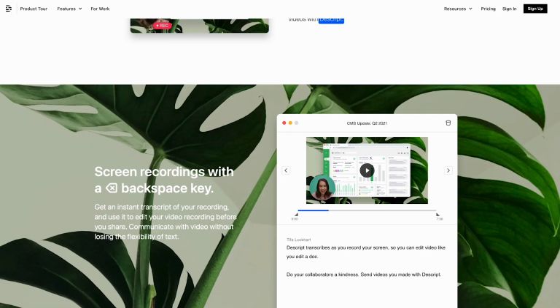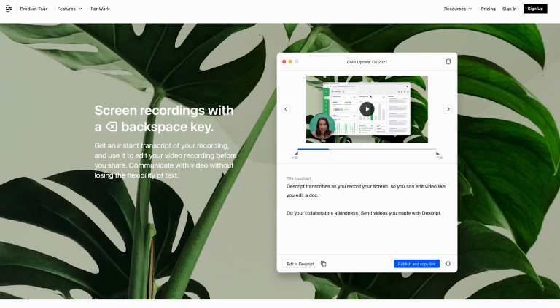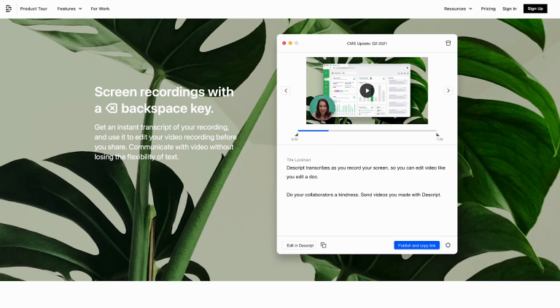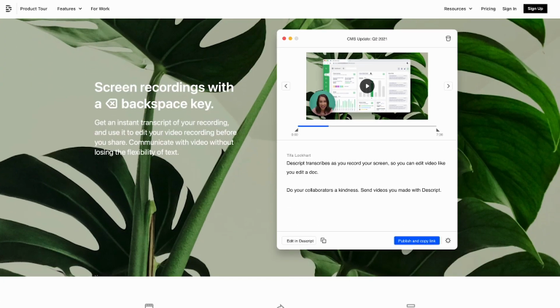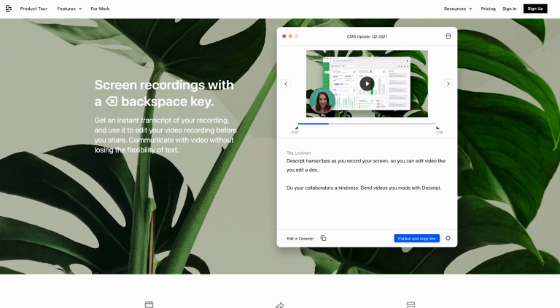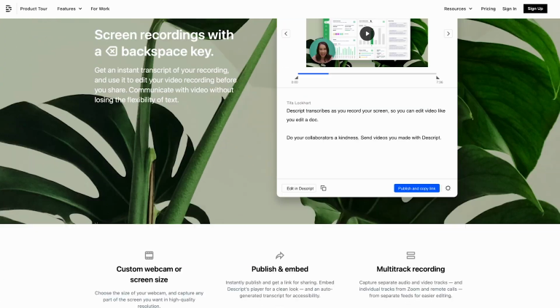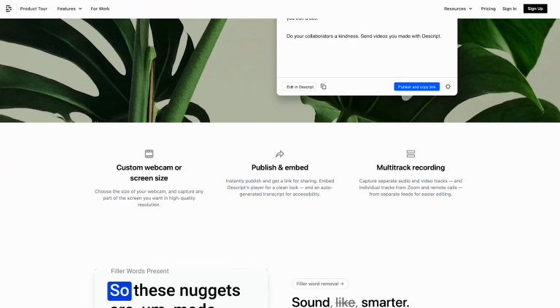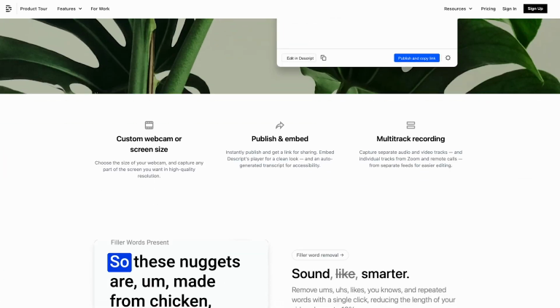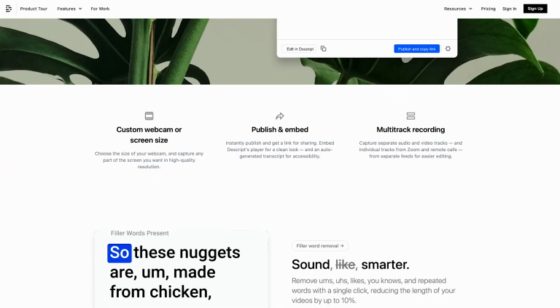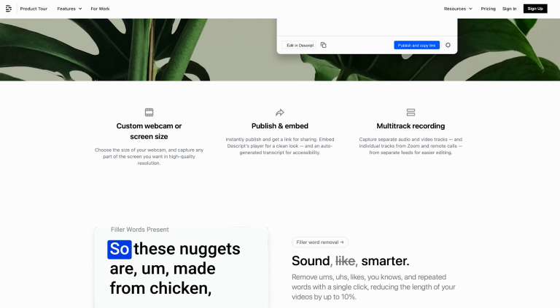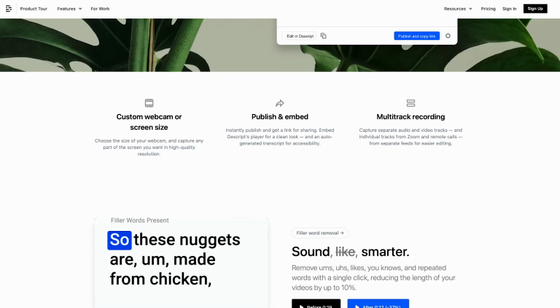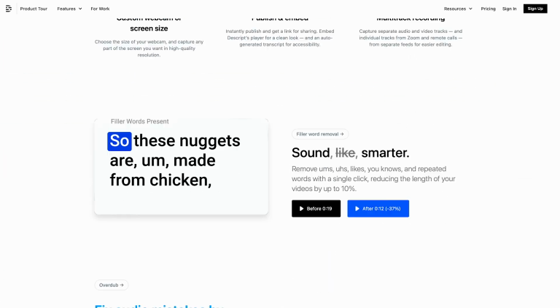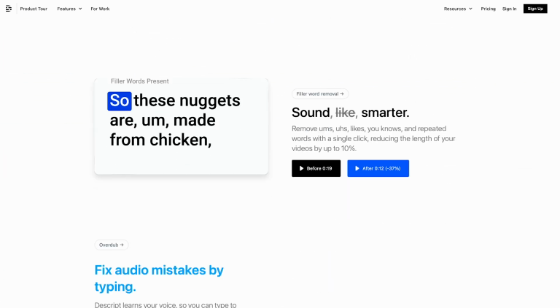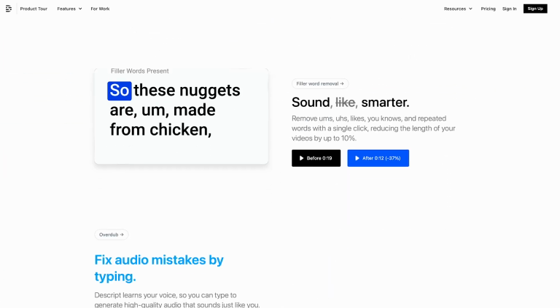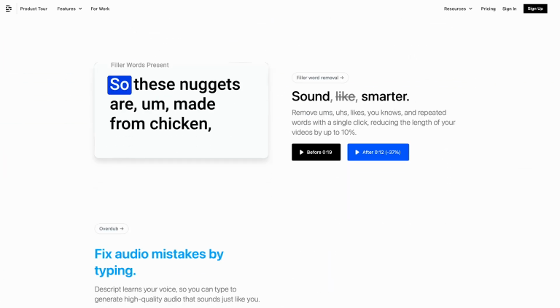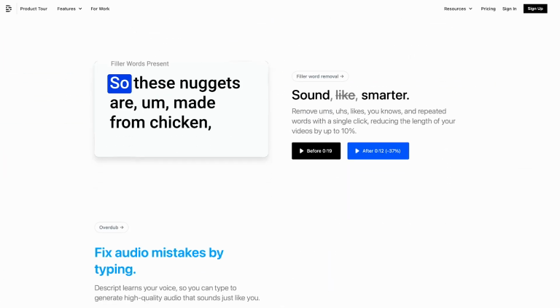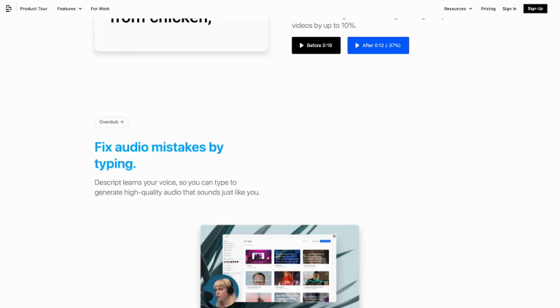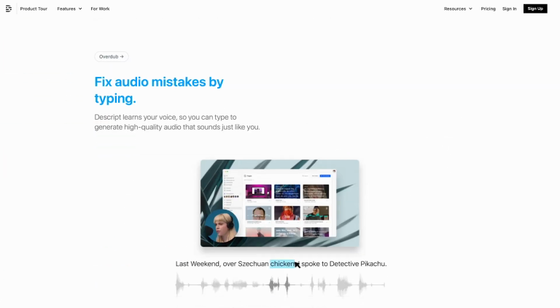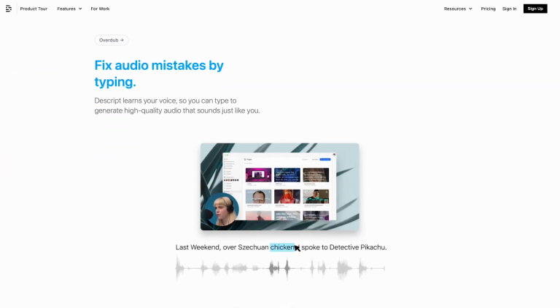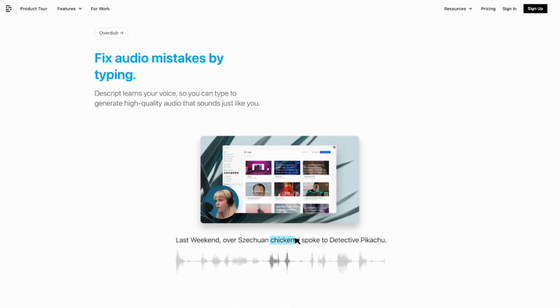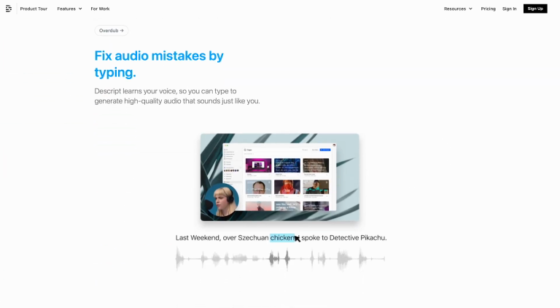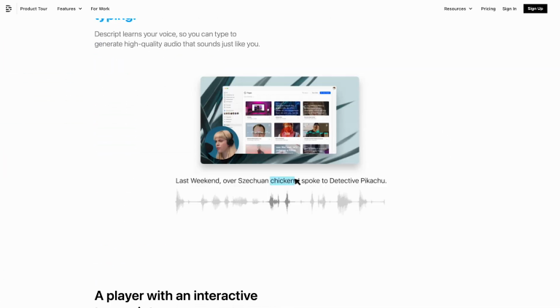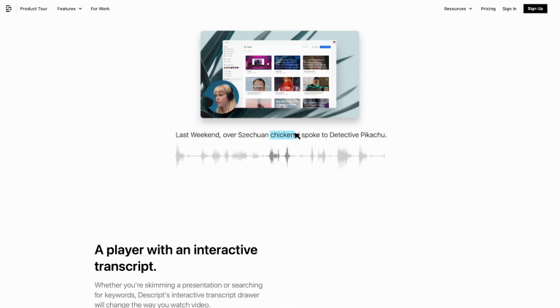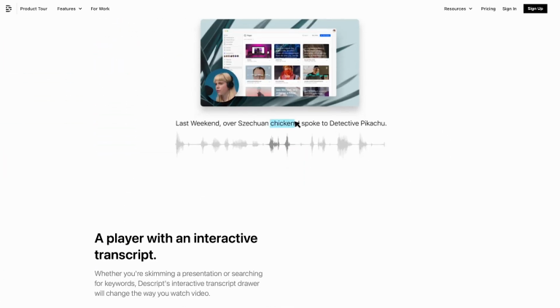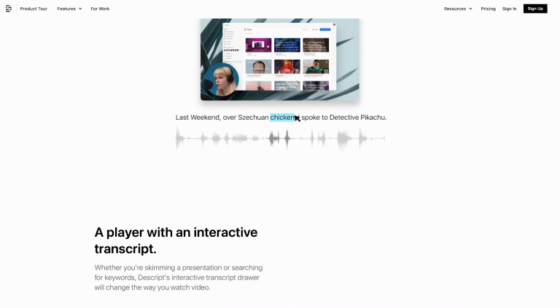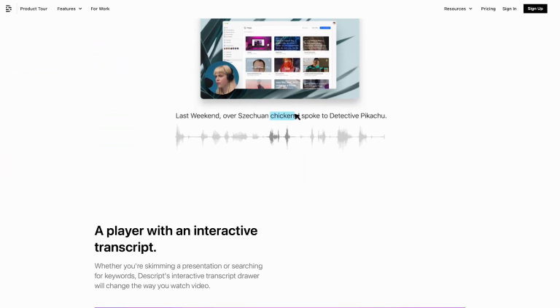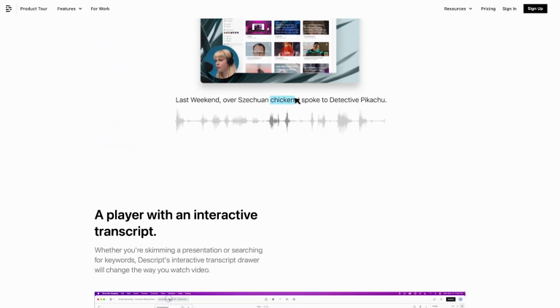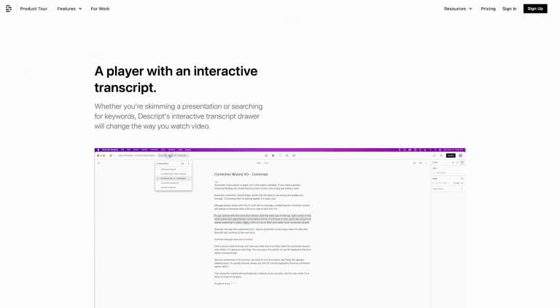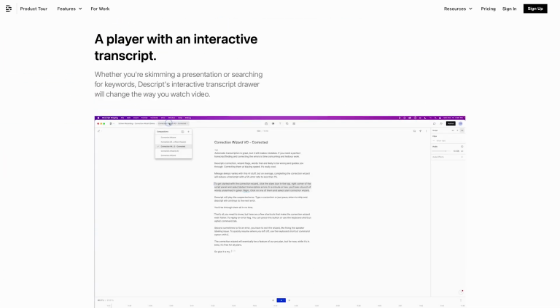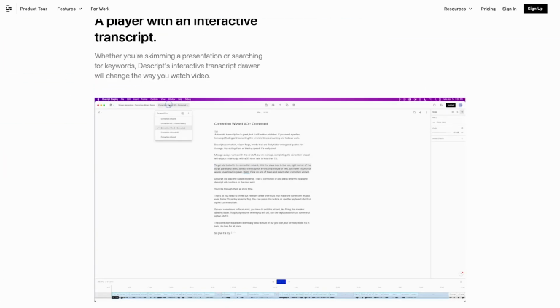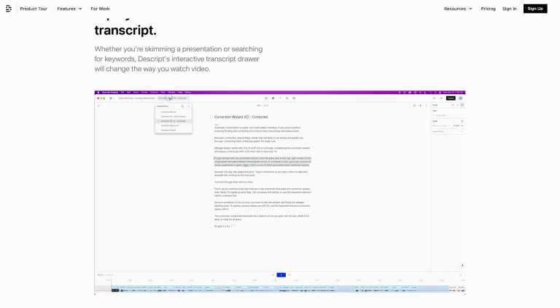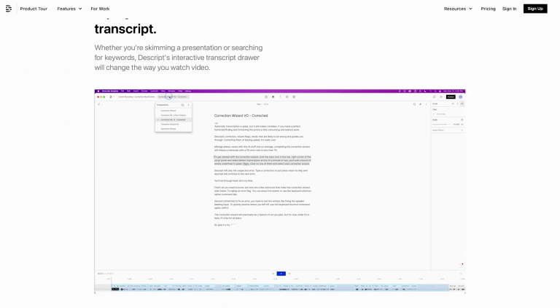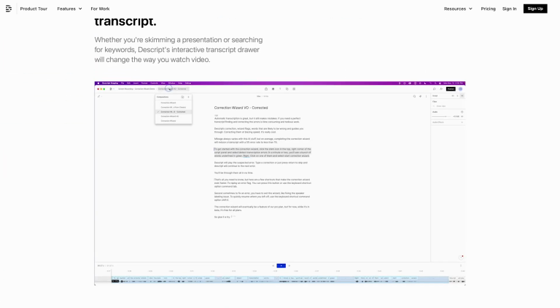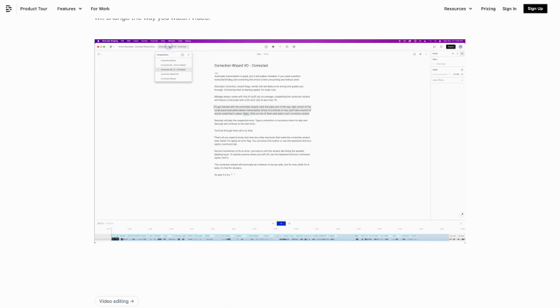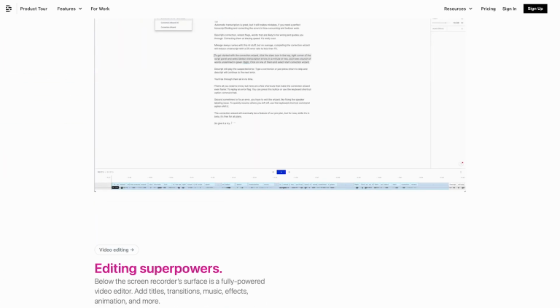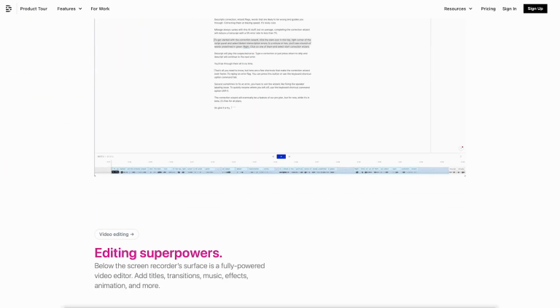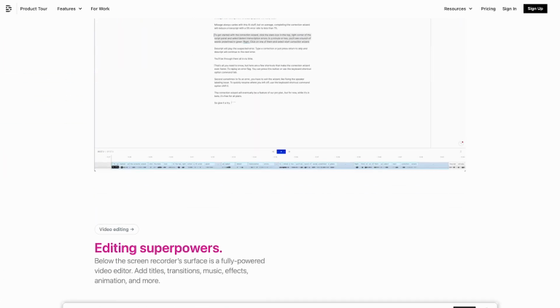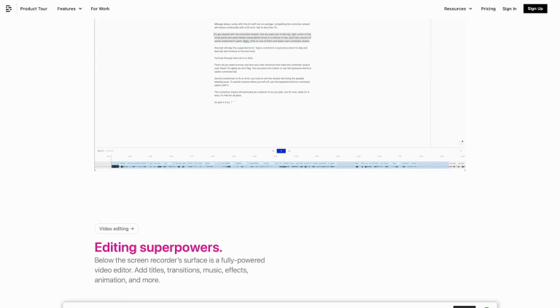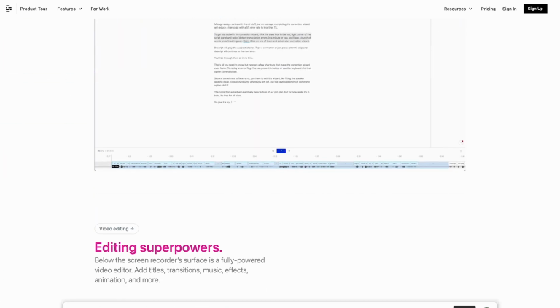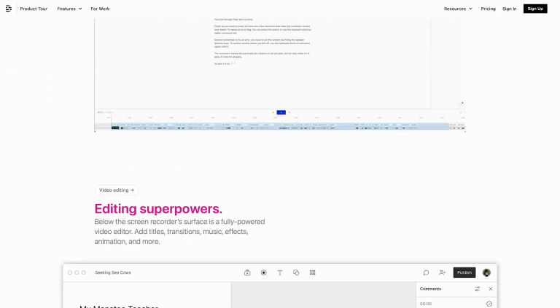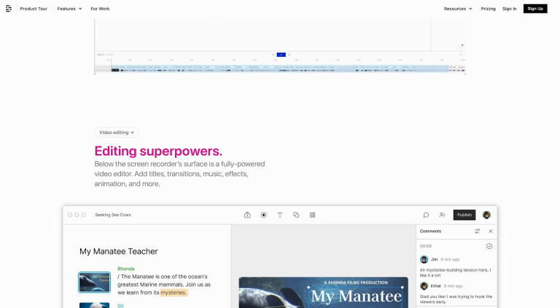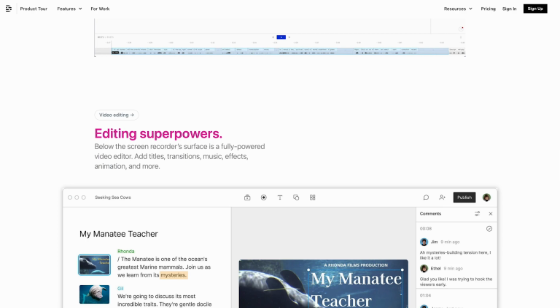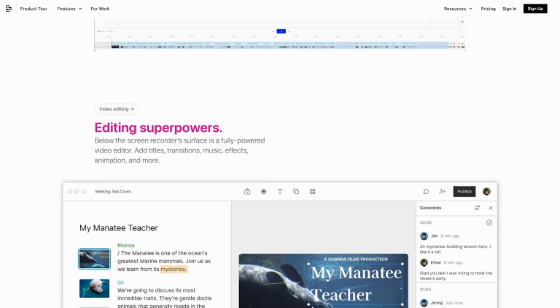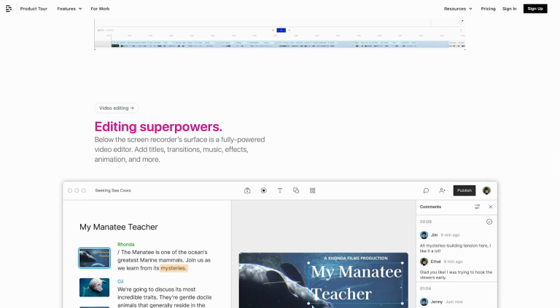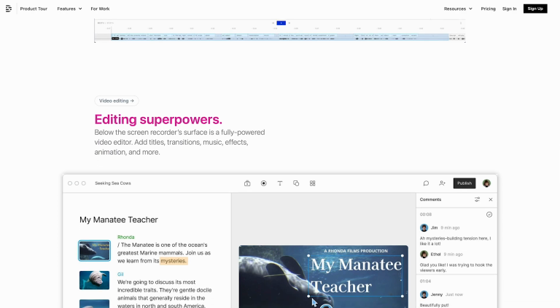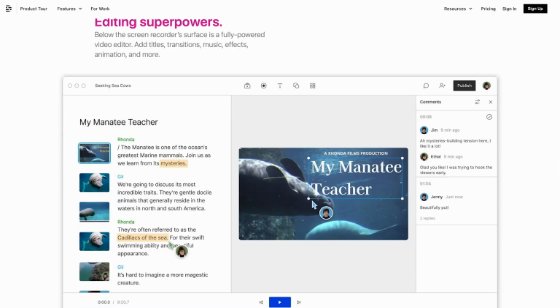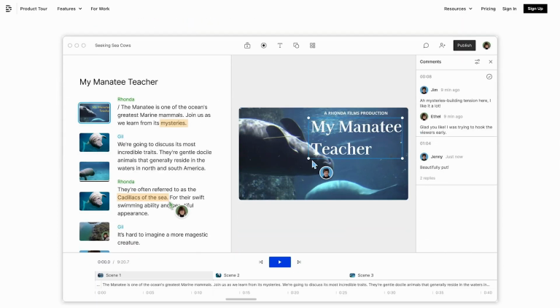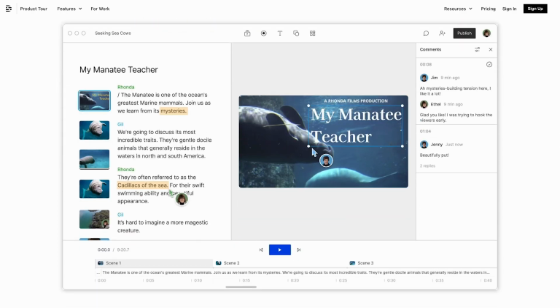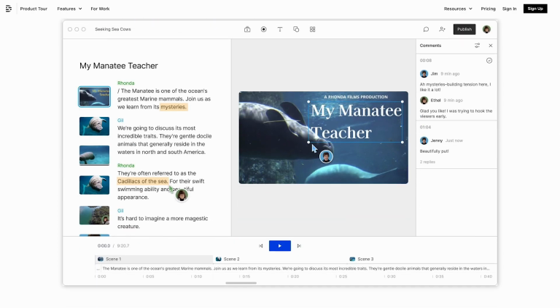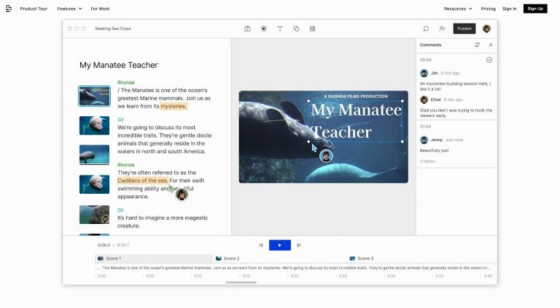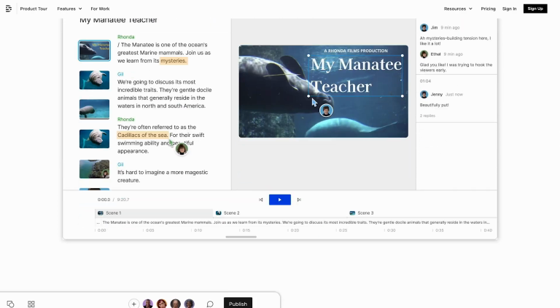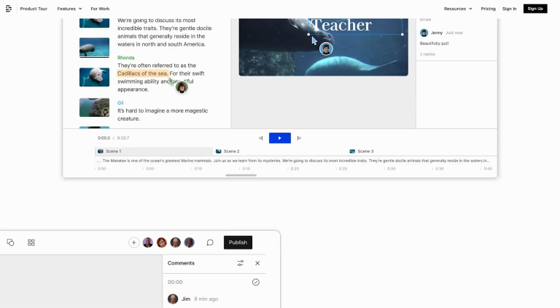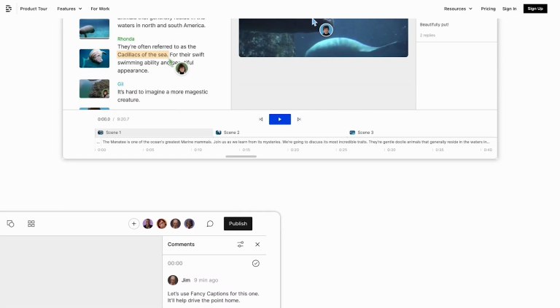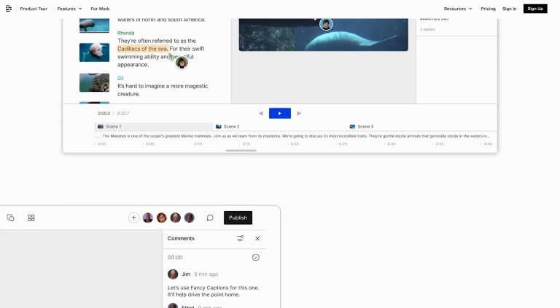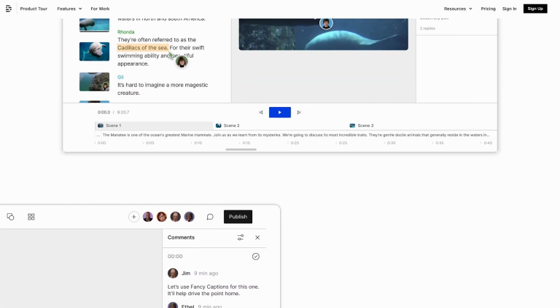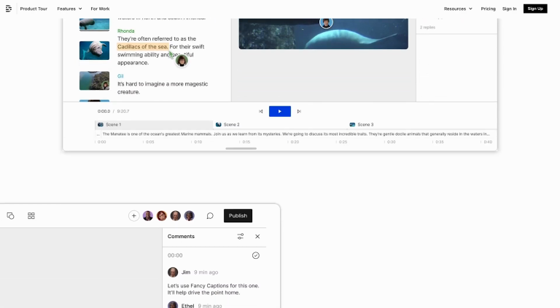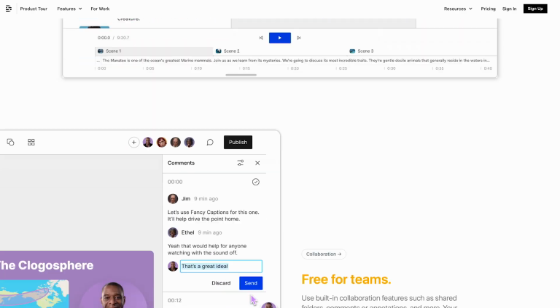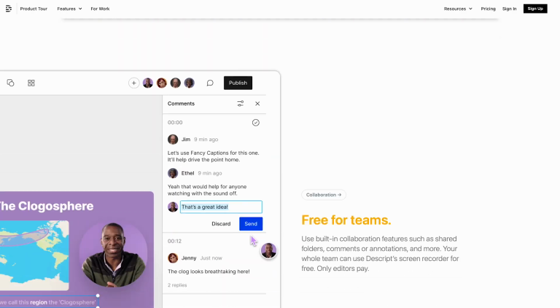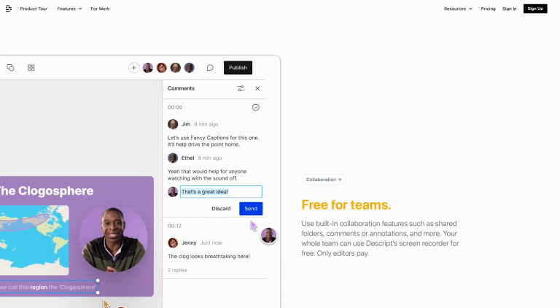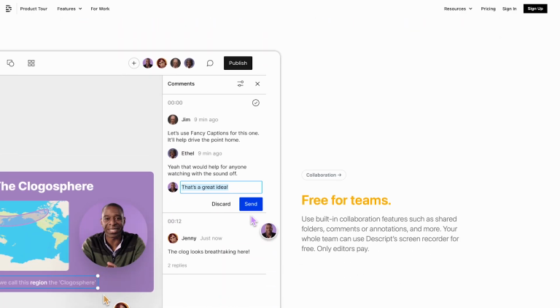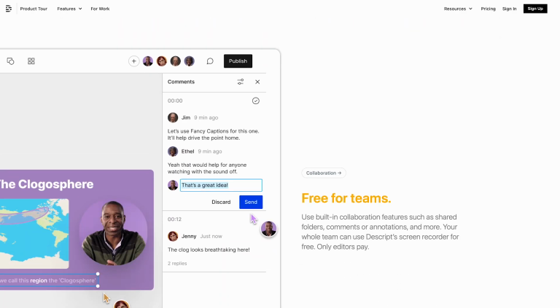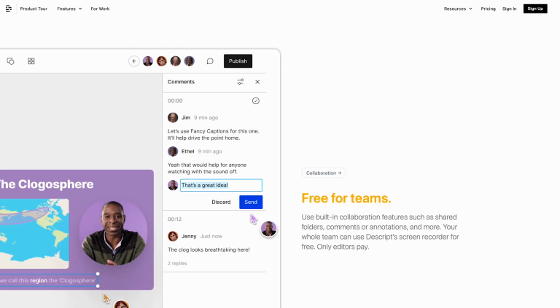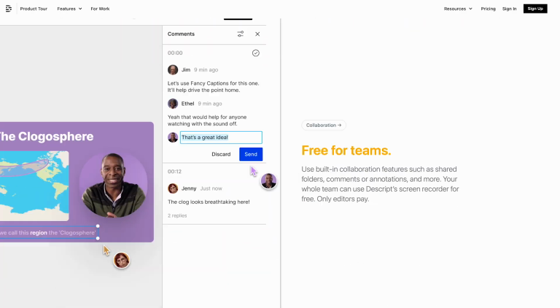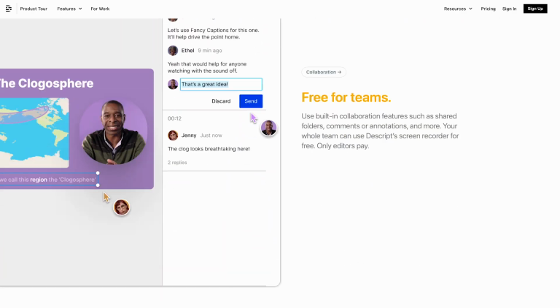It's an all-in-one platform for editing, collaboration, and publishing podcast episodes, video content, and other multimedia.